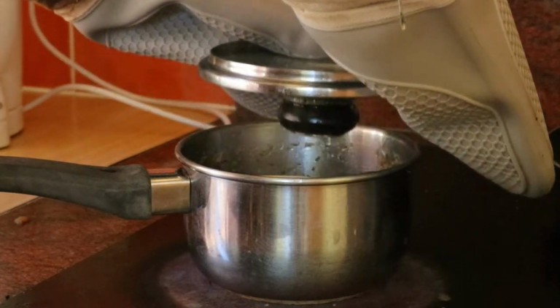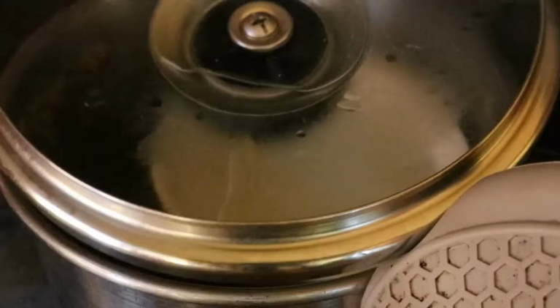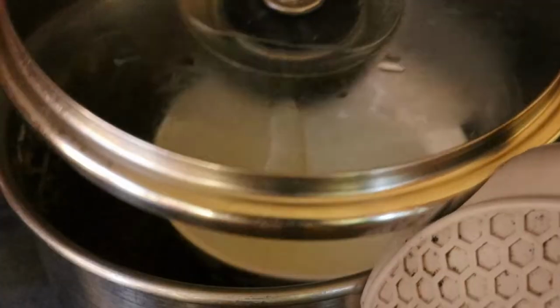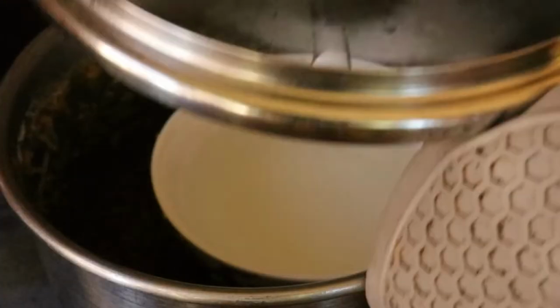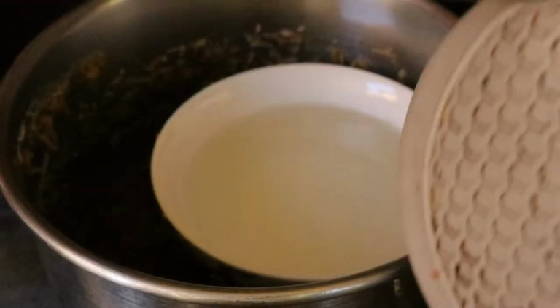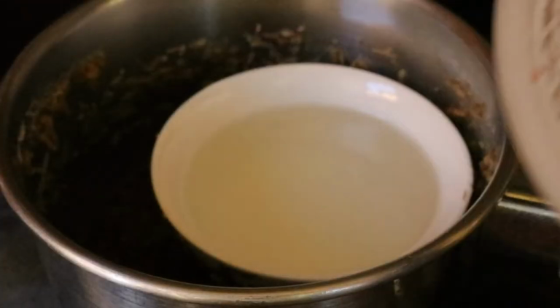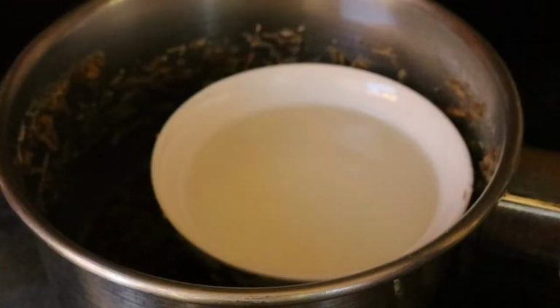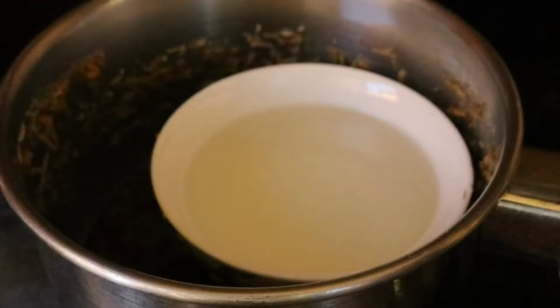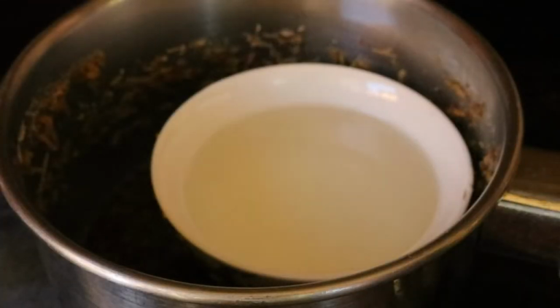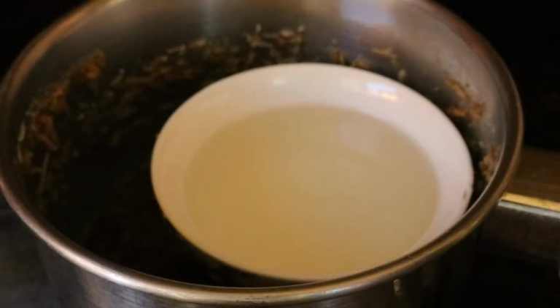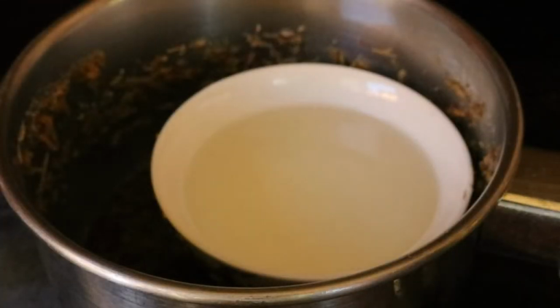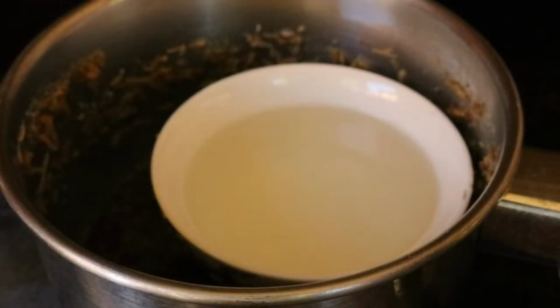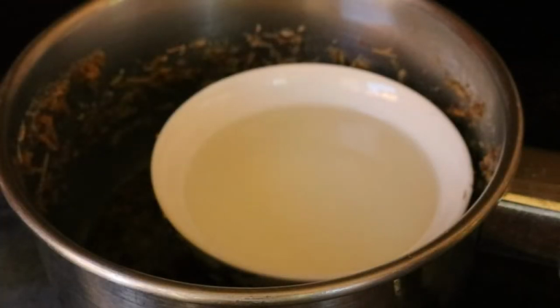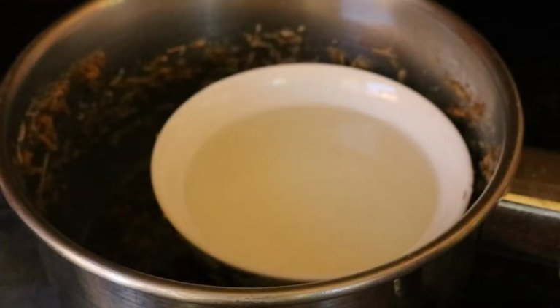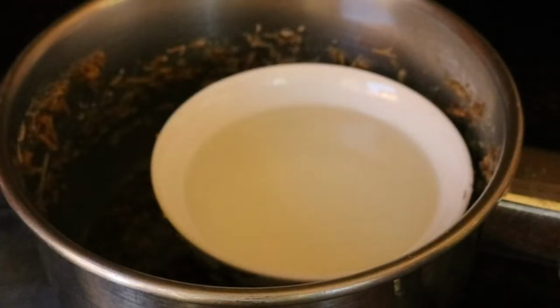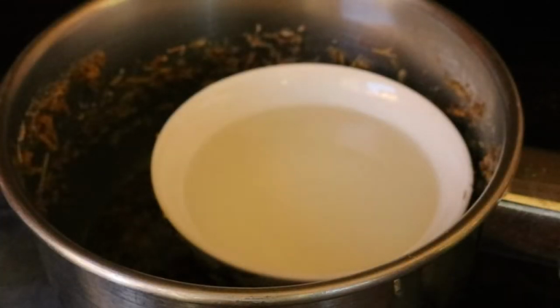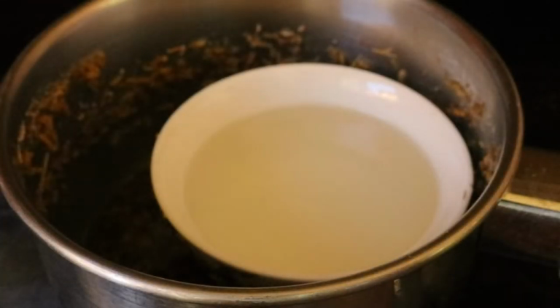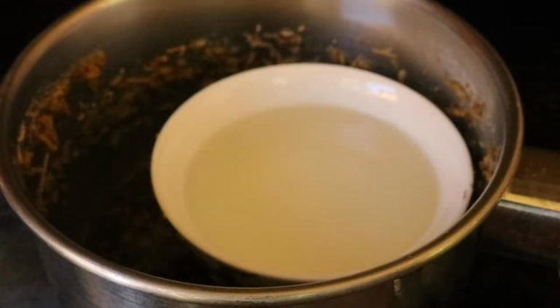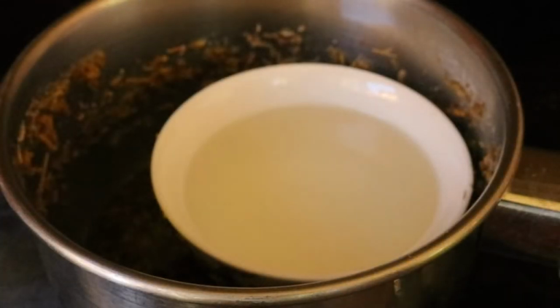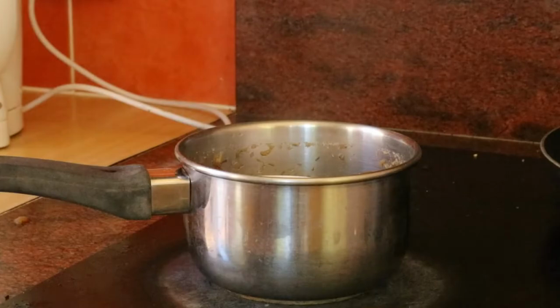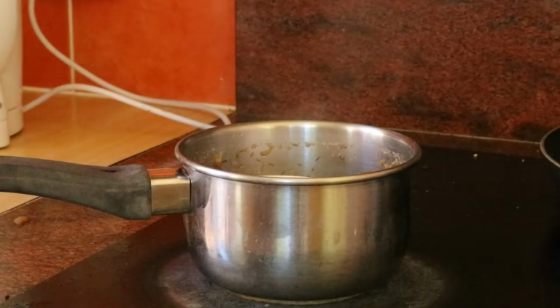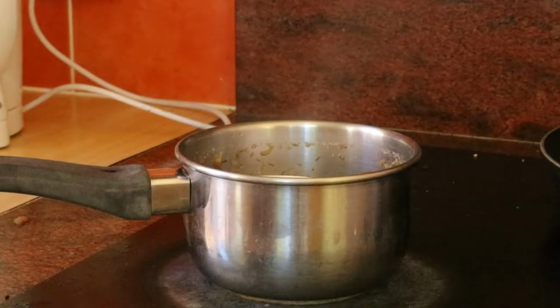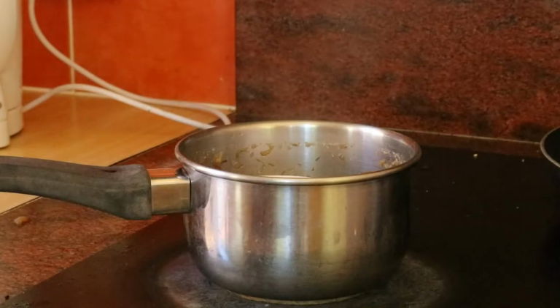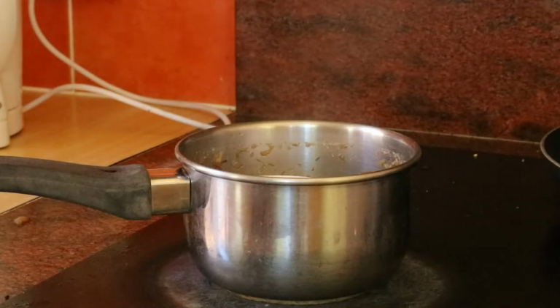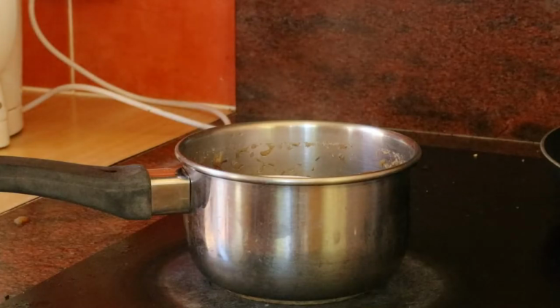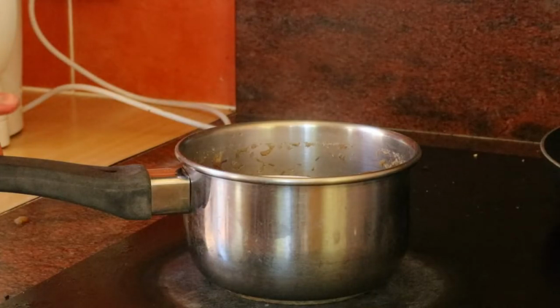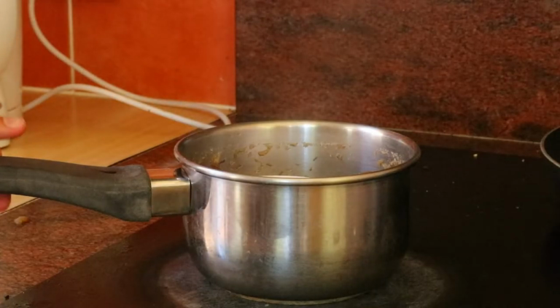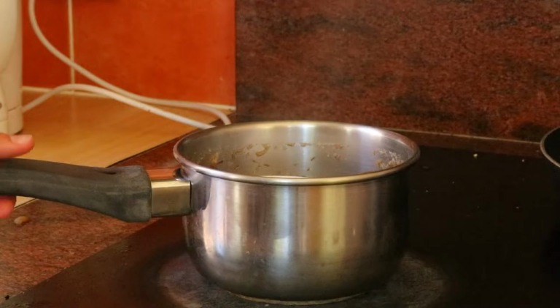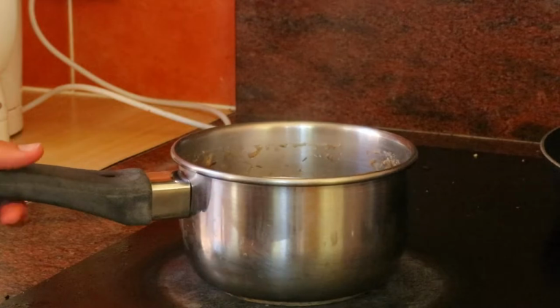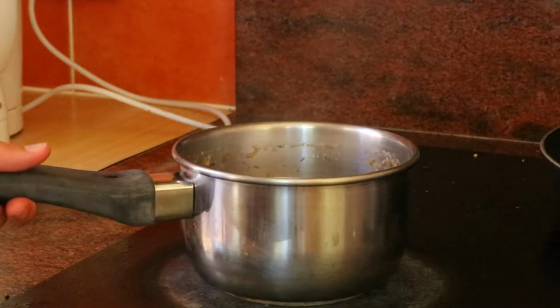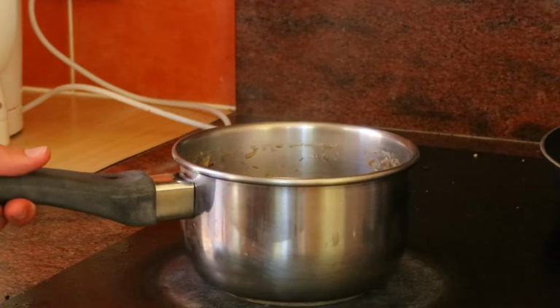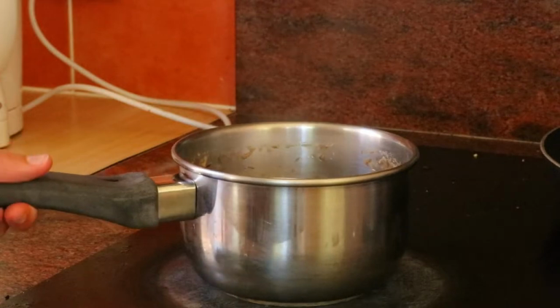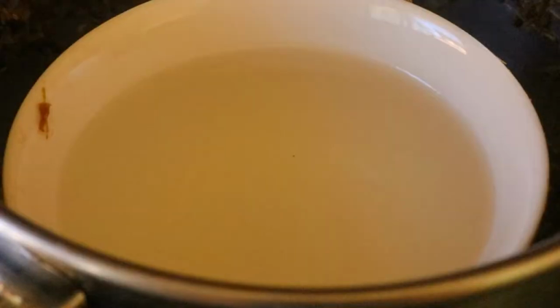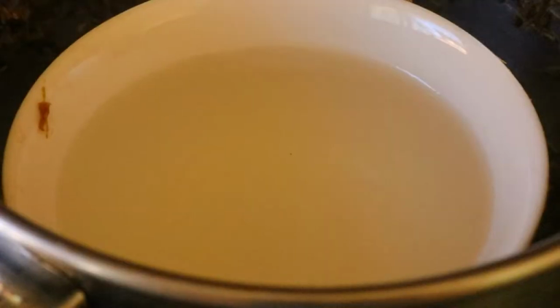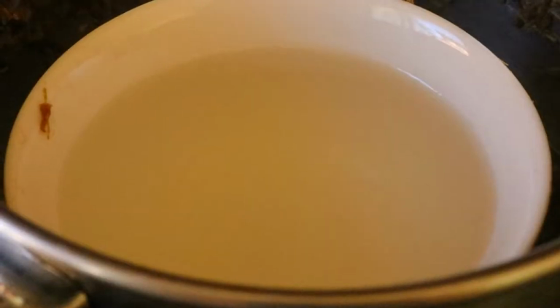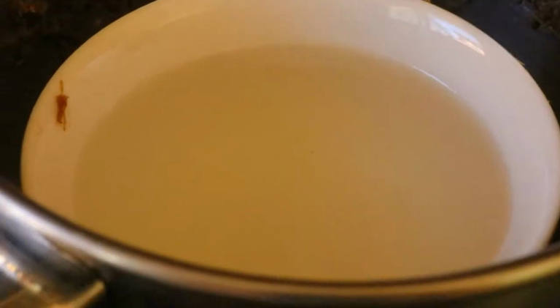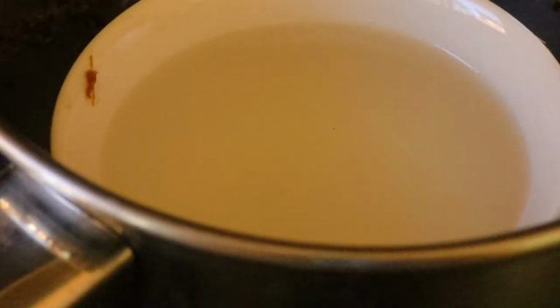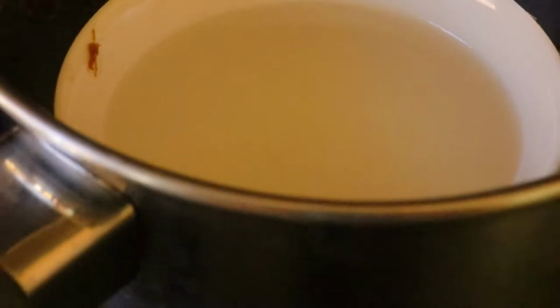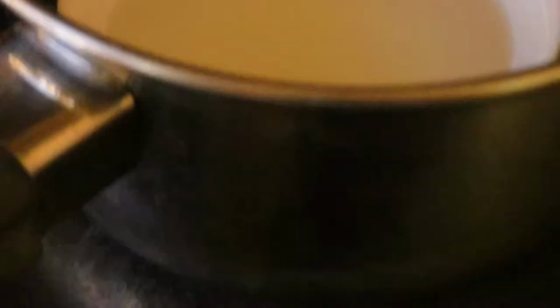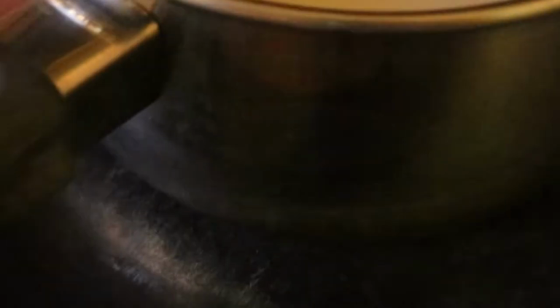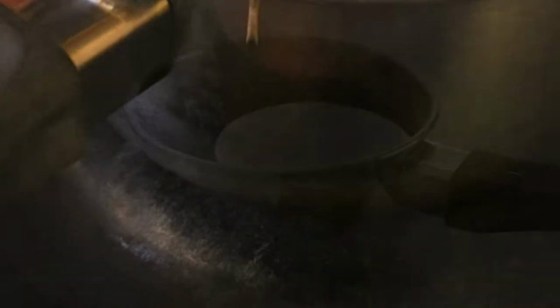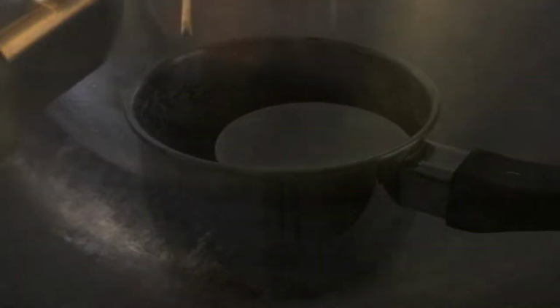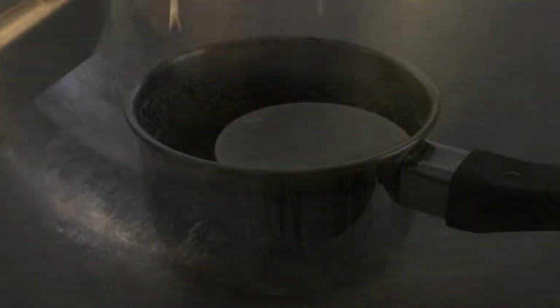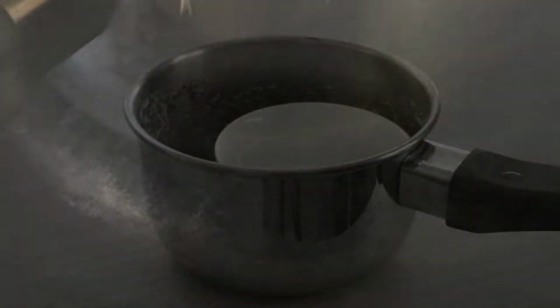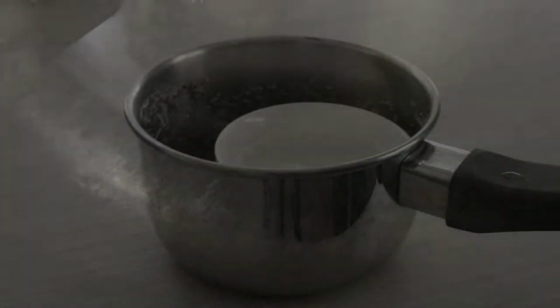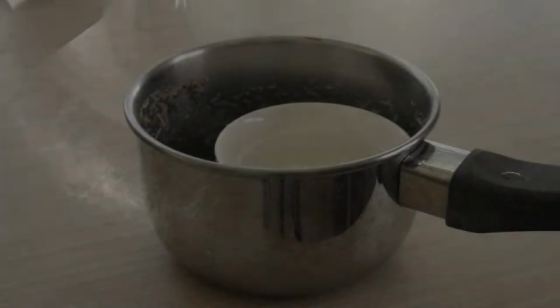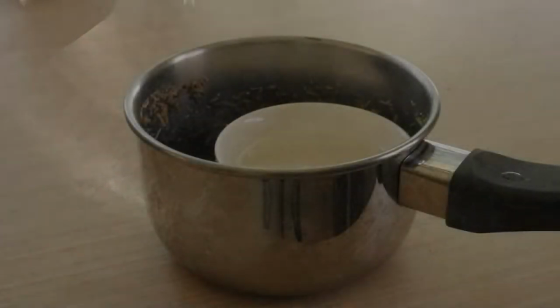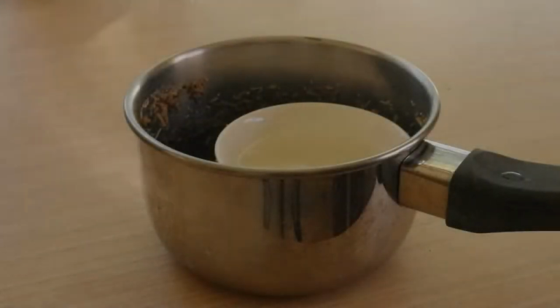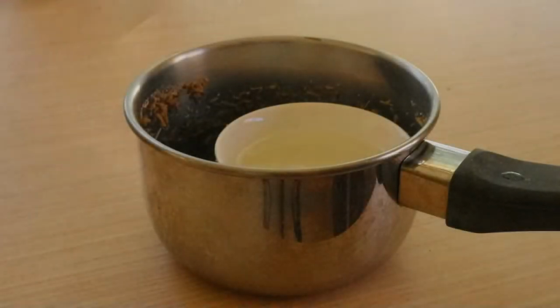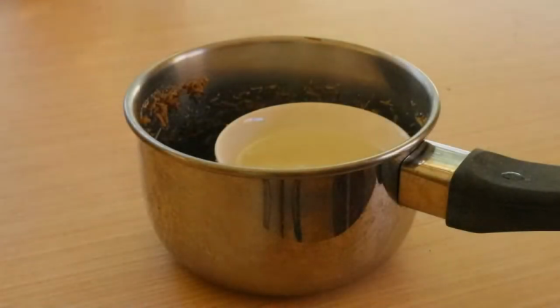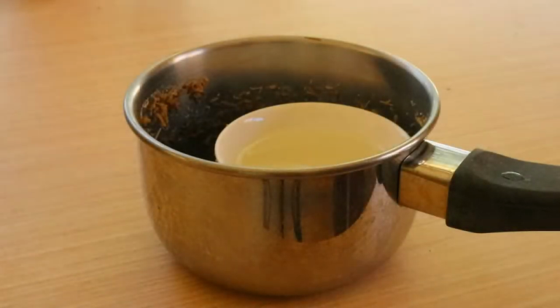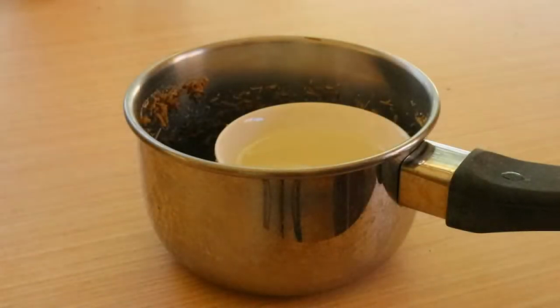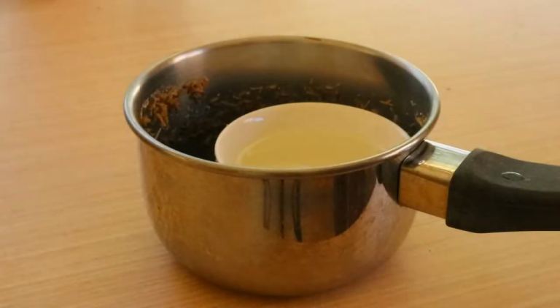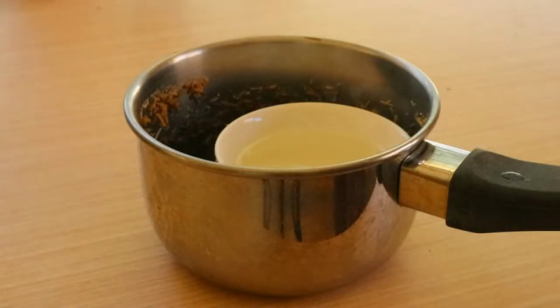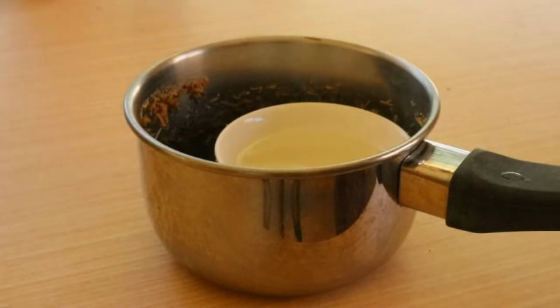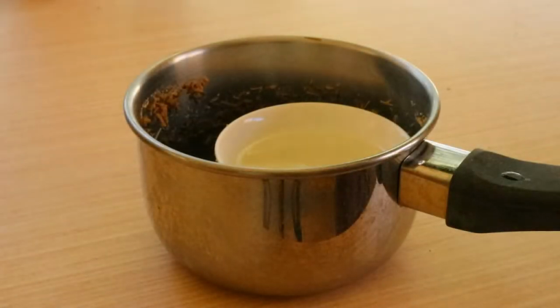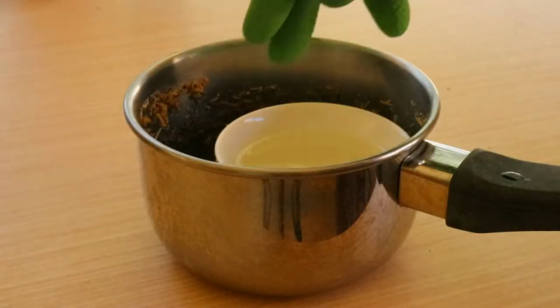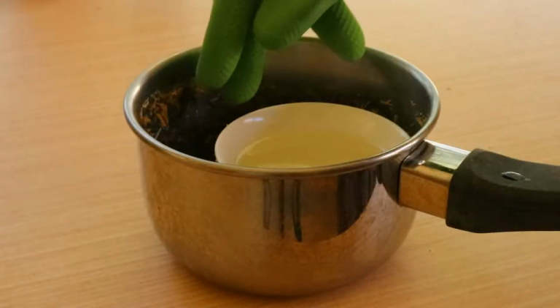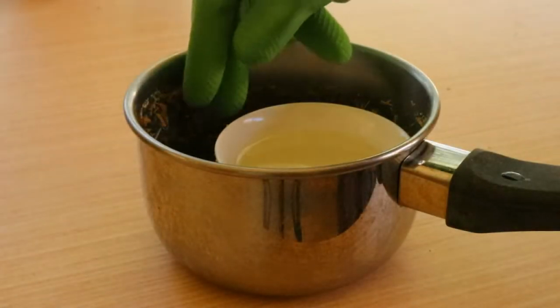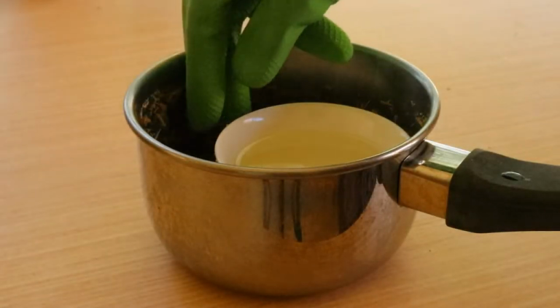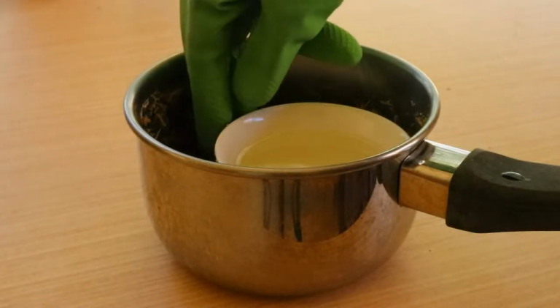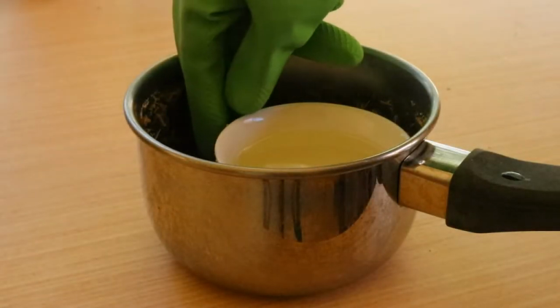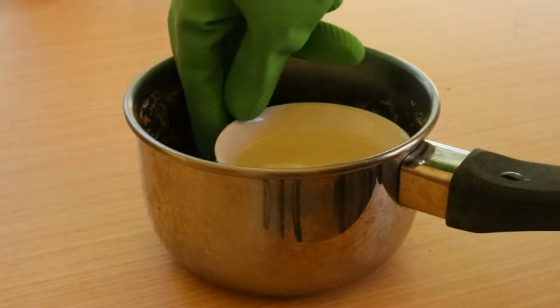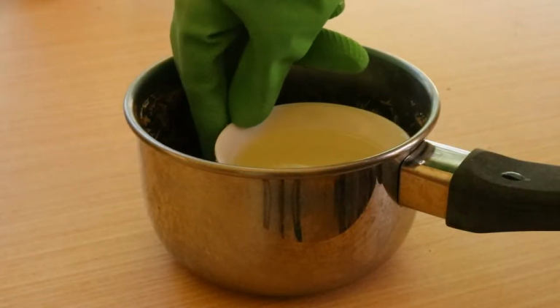Once the jar has cooled completely, transfer the lavender water into a glass bottle for storage and you can store it in a cool dry place.